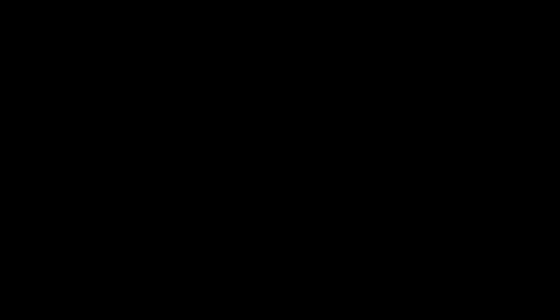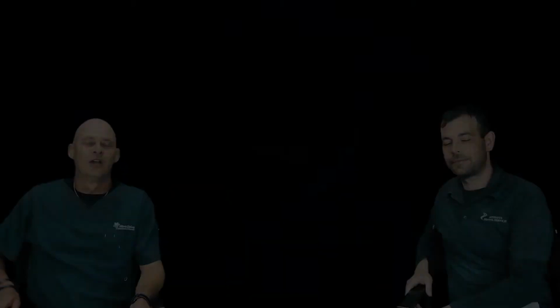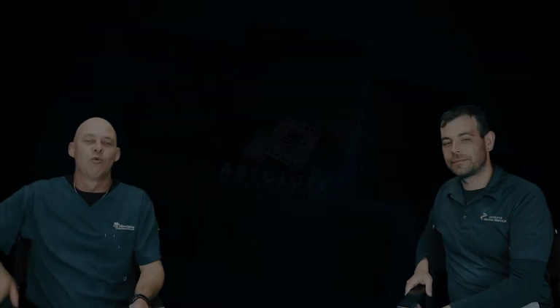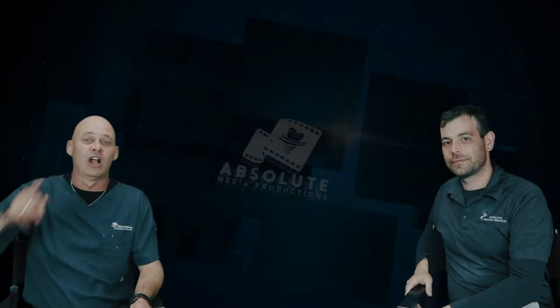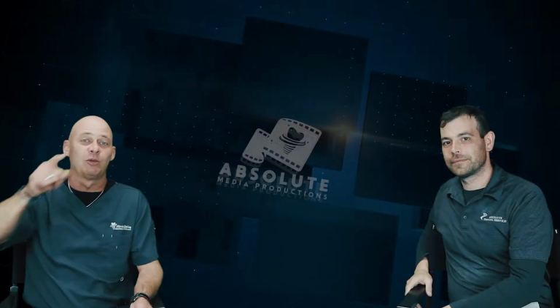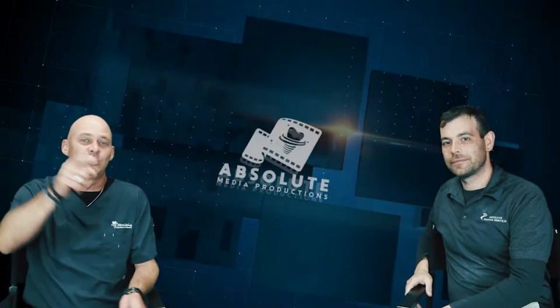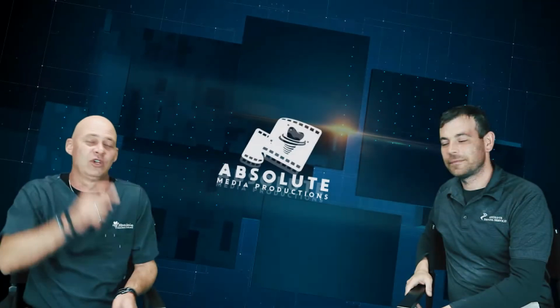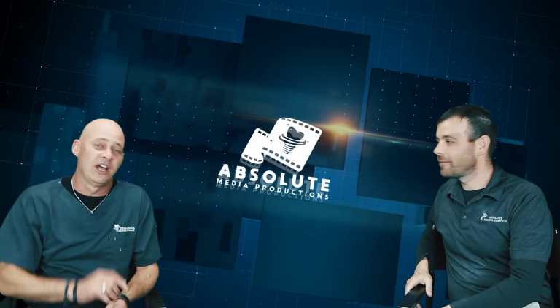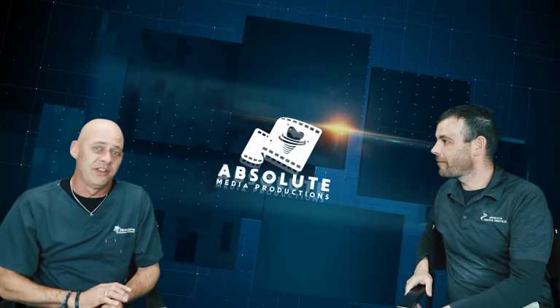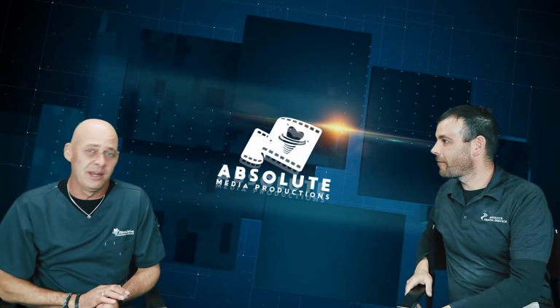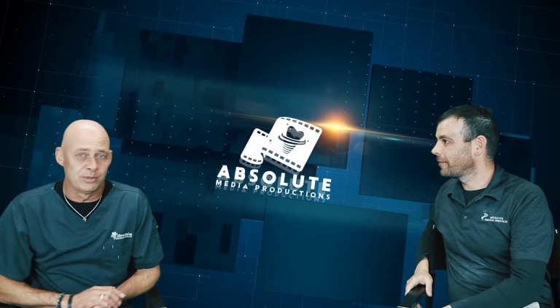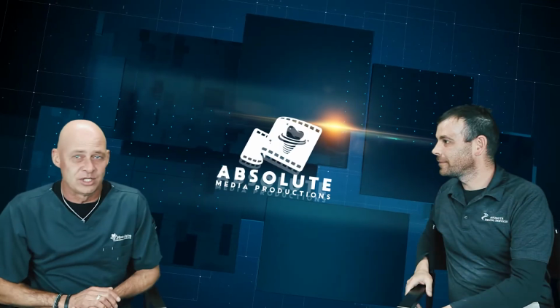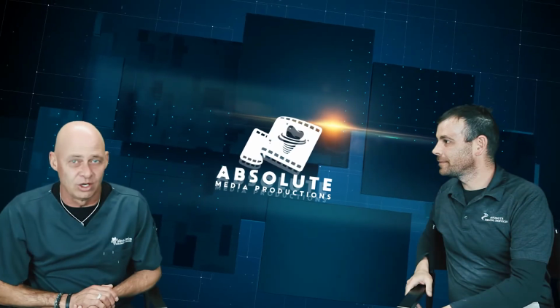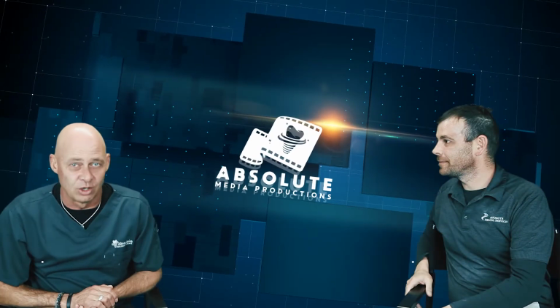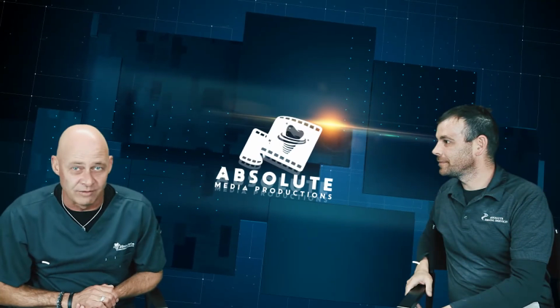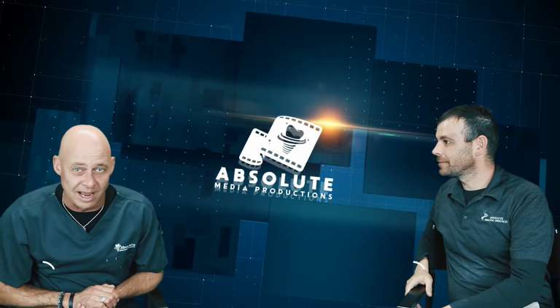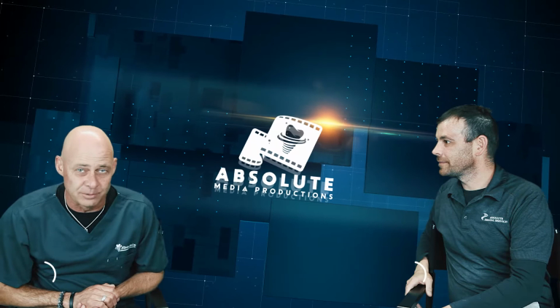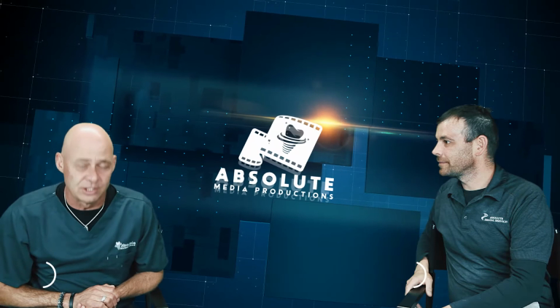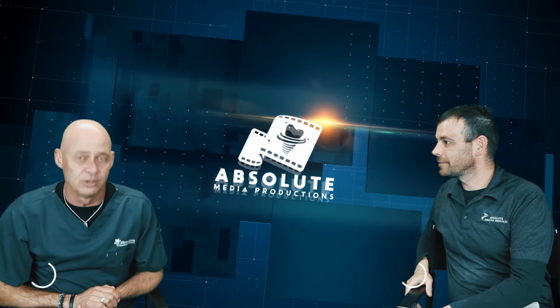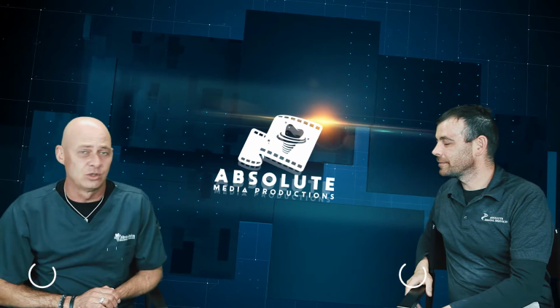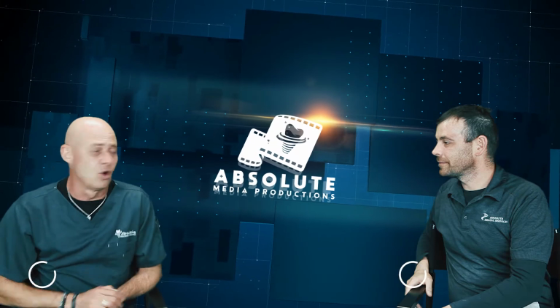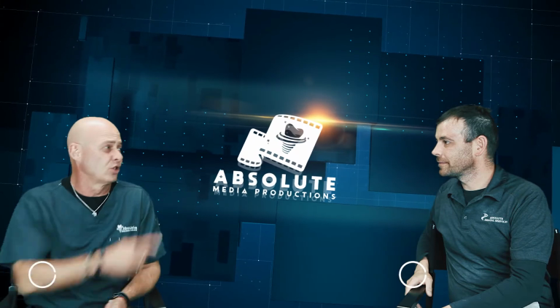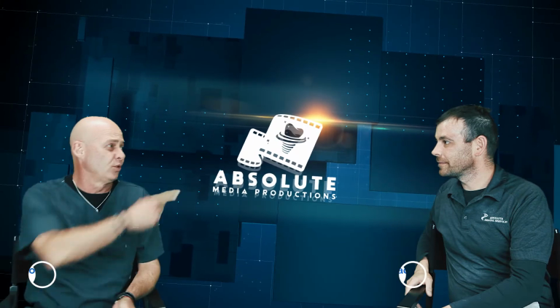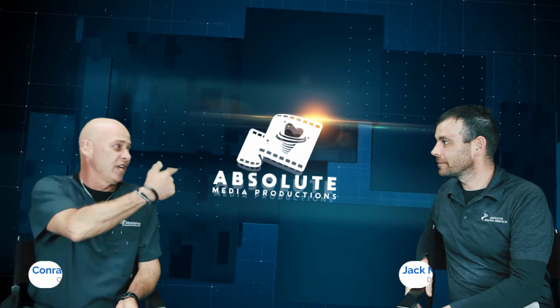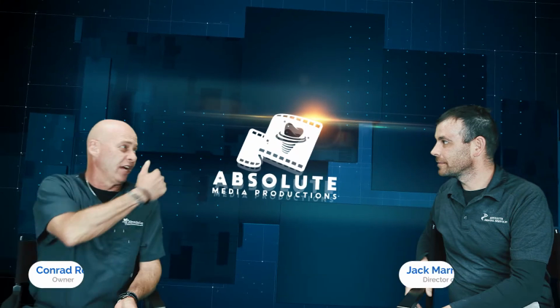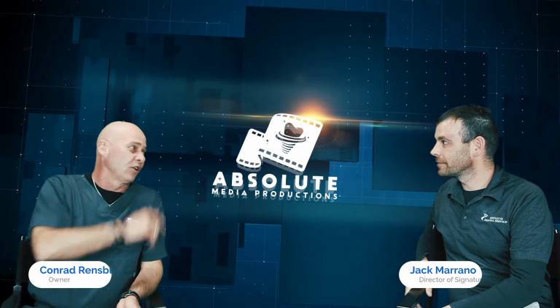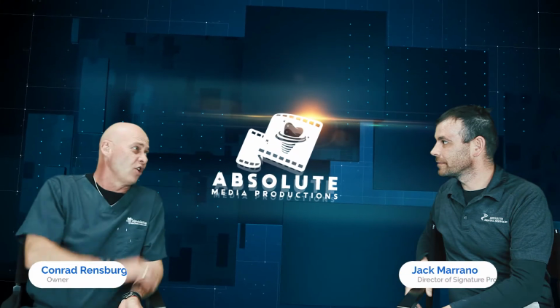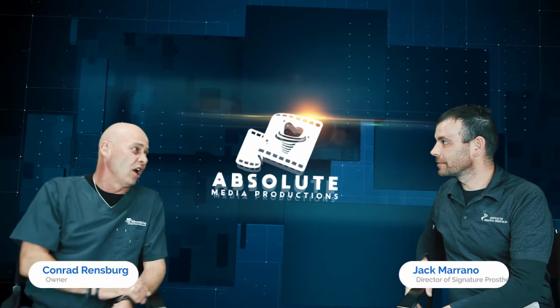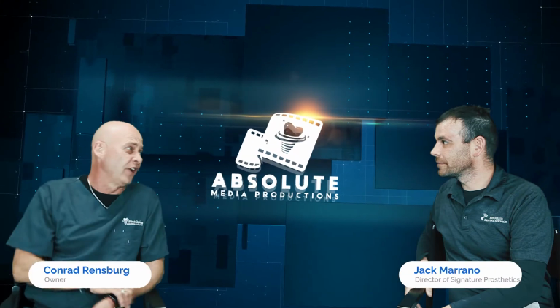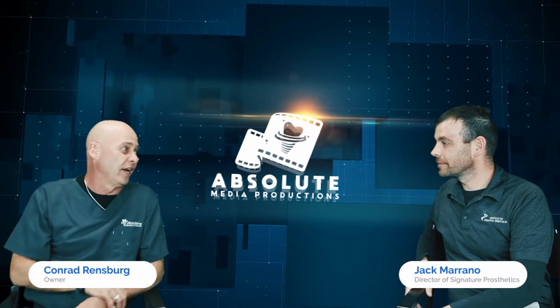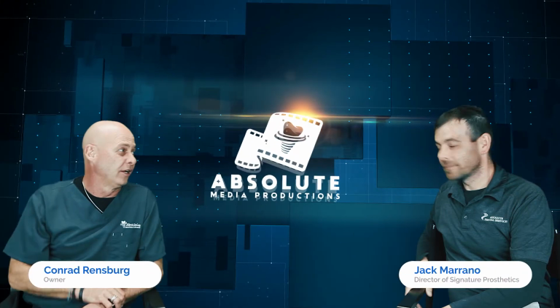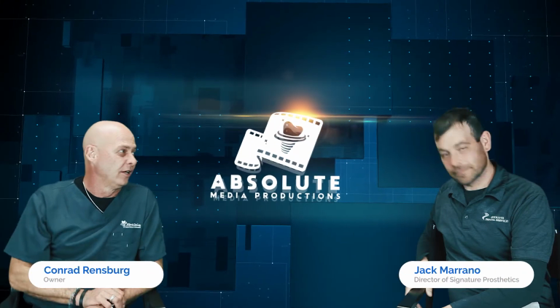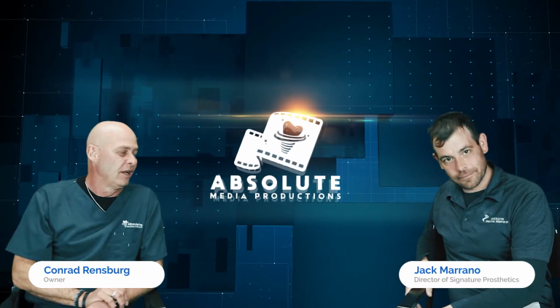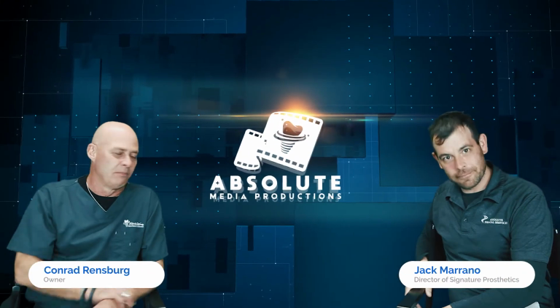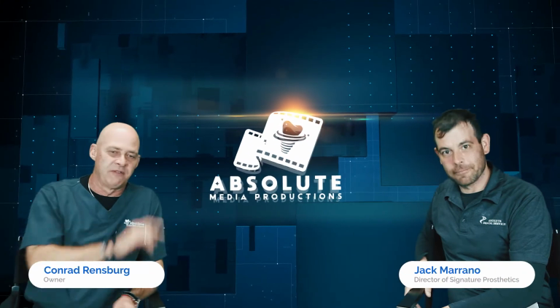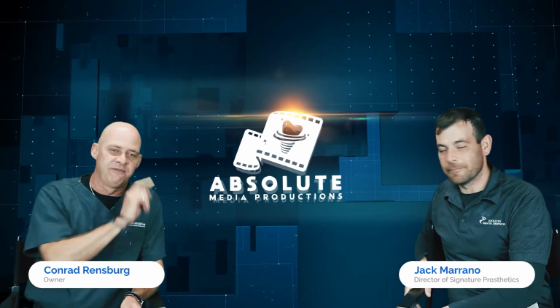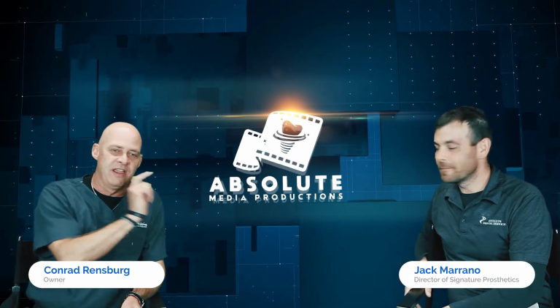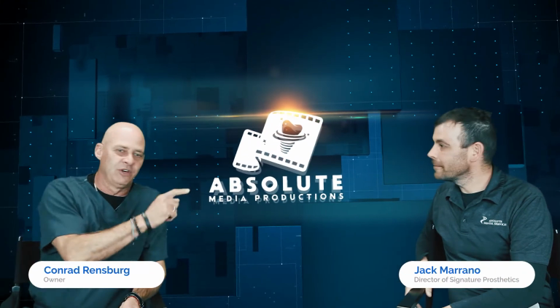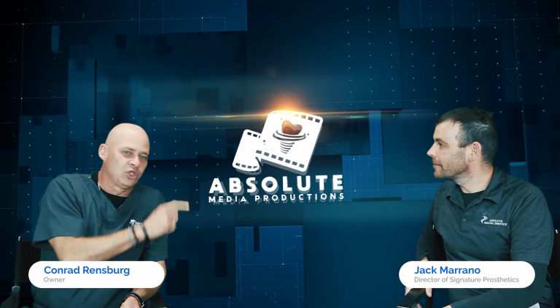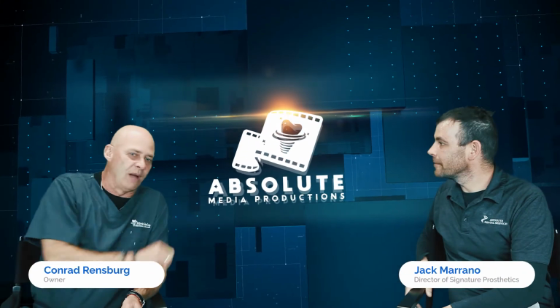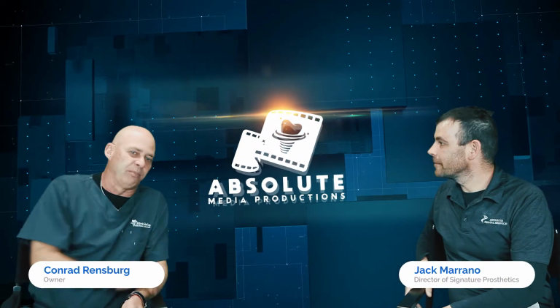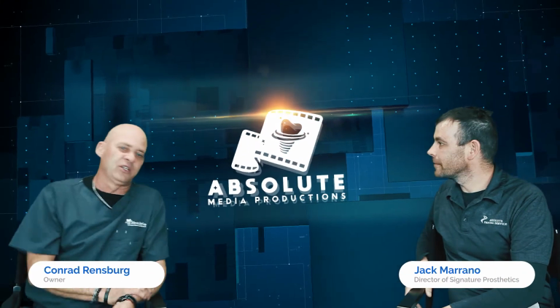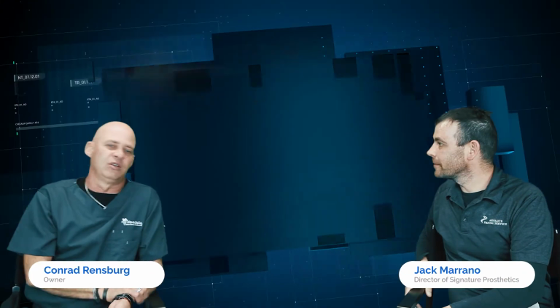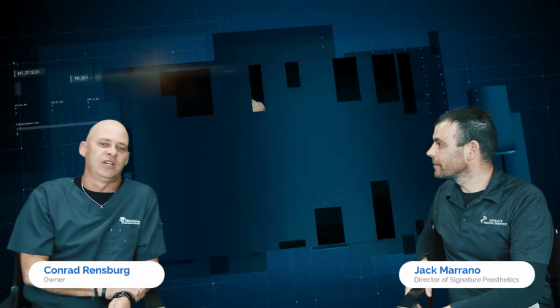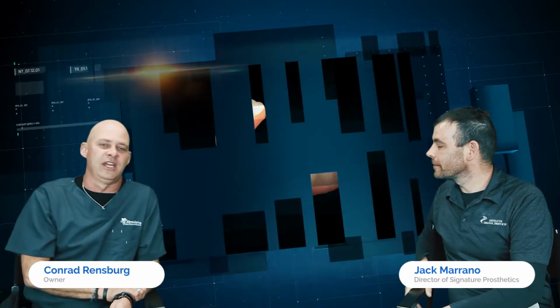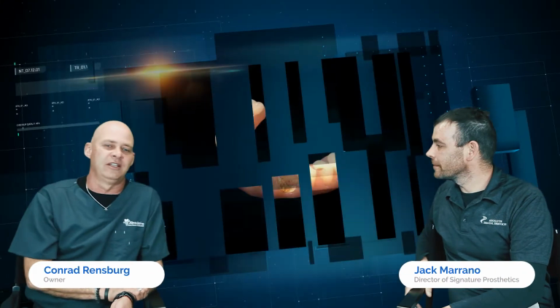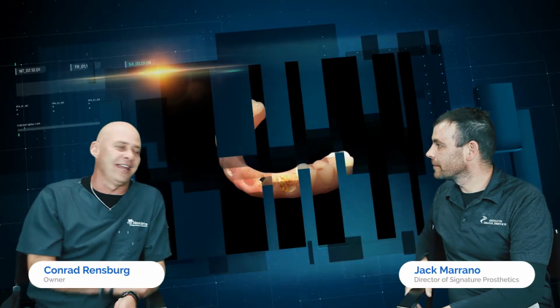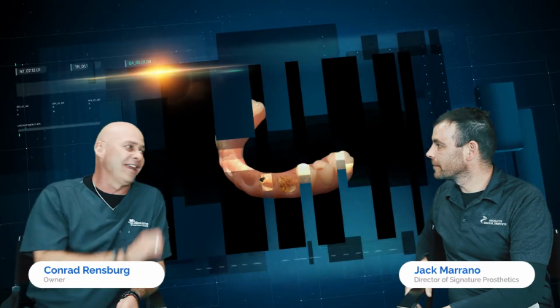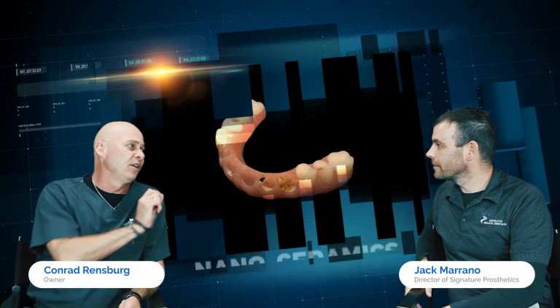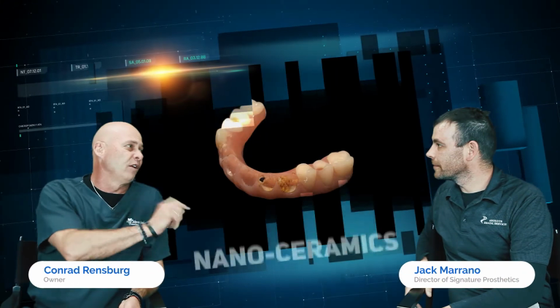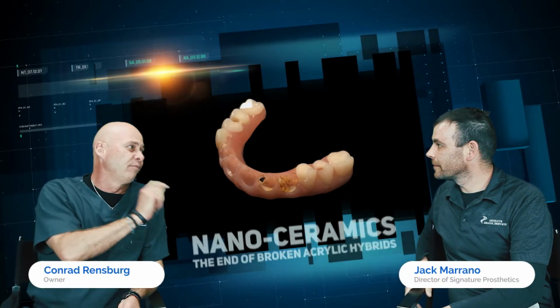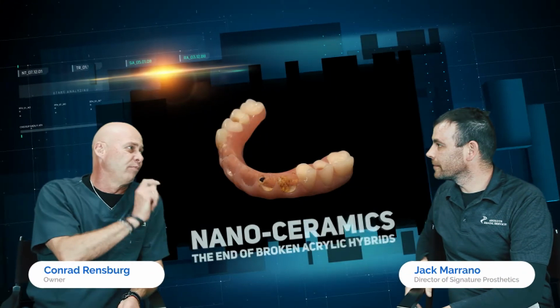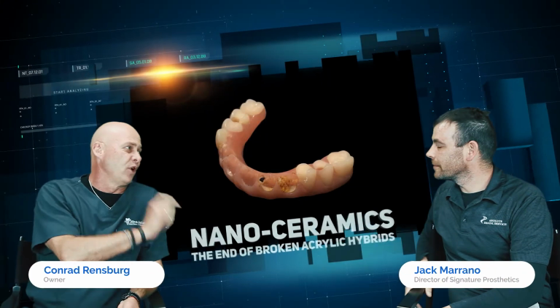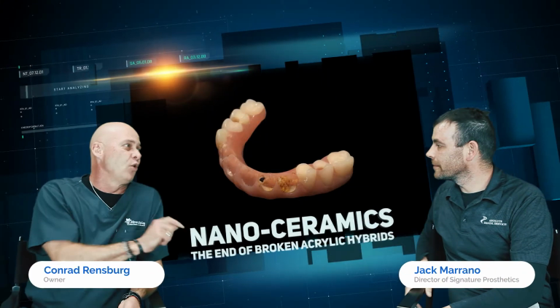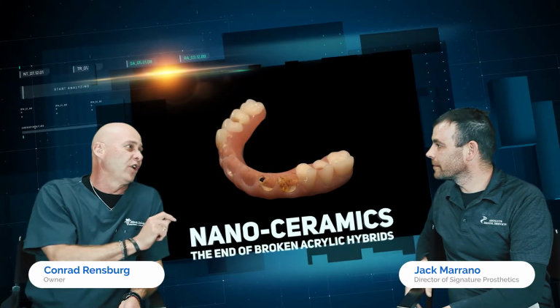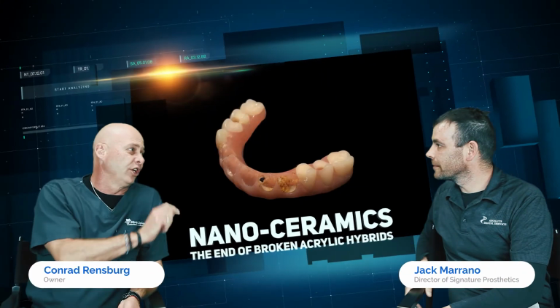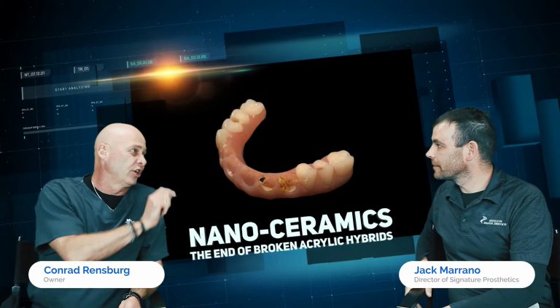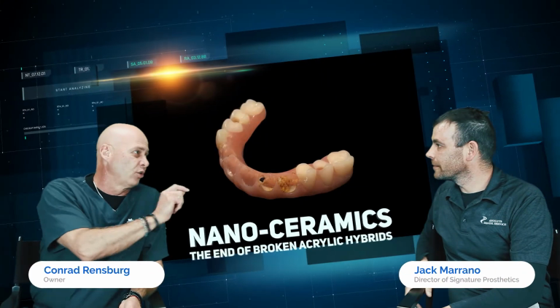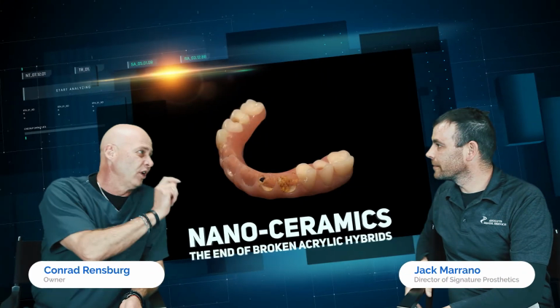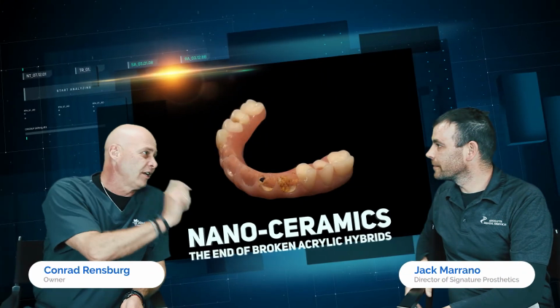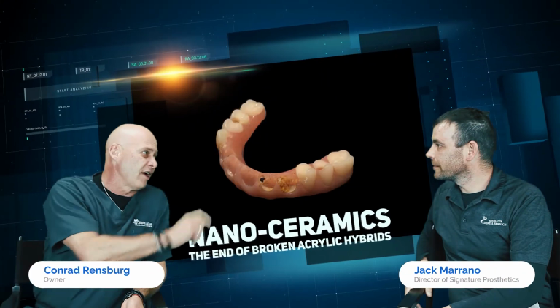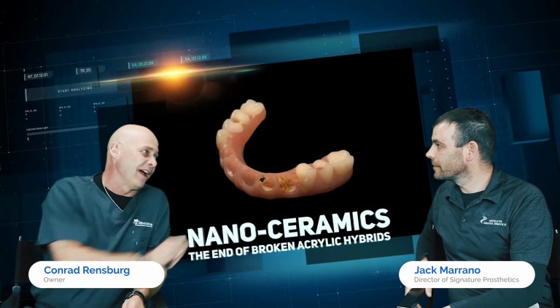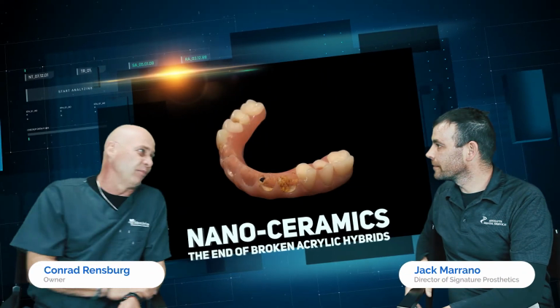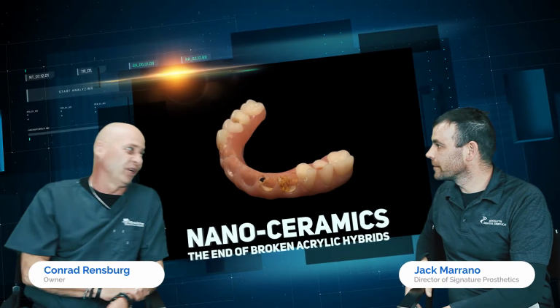Welcome to another episode of Absolute Talks with Jacqui Conrad. My favorite topic today: the end of broken acrylic hybrids.